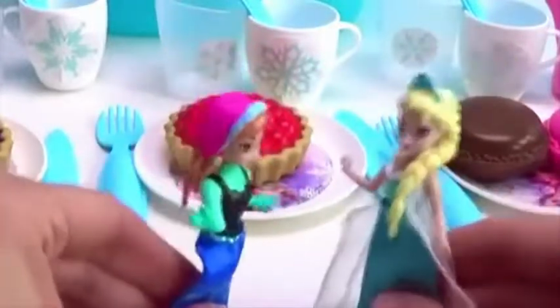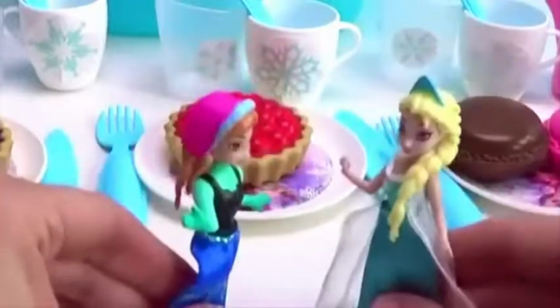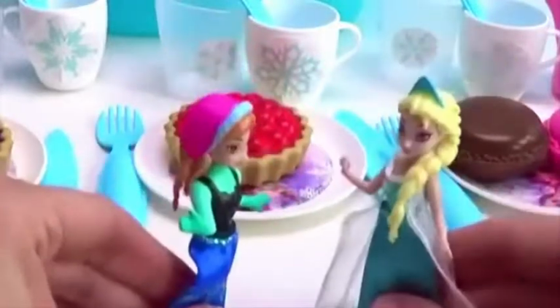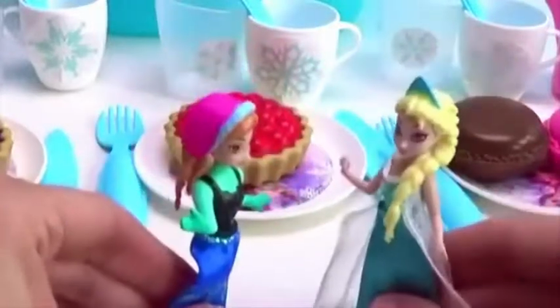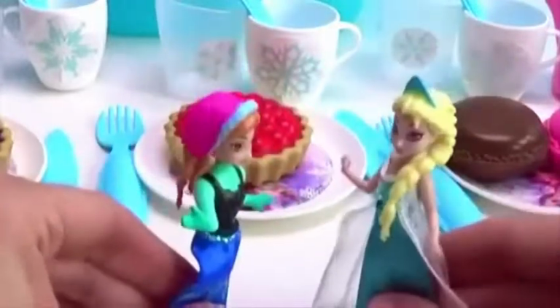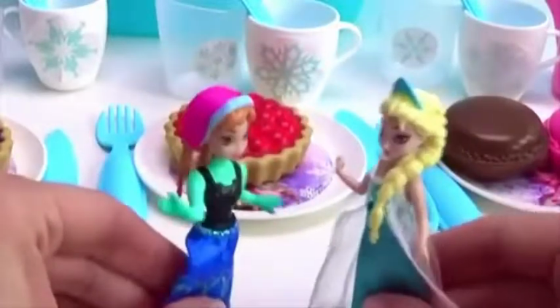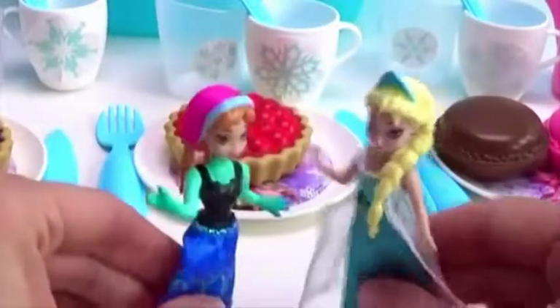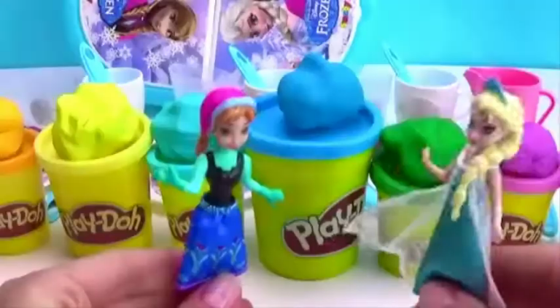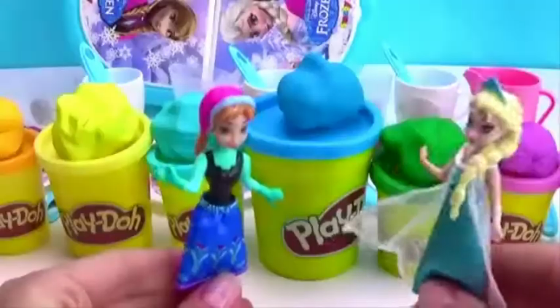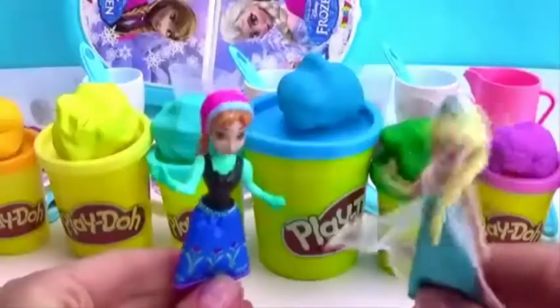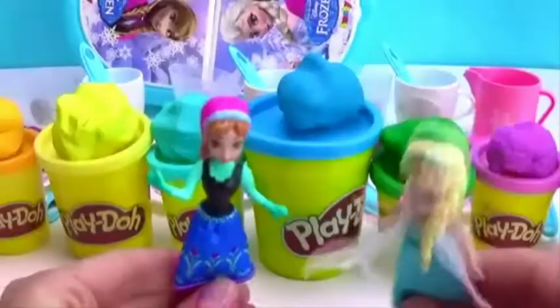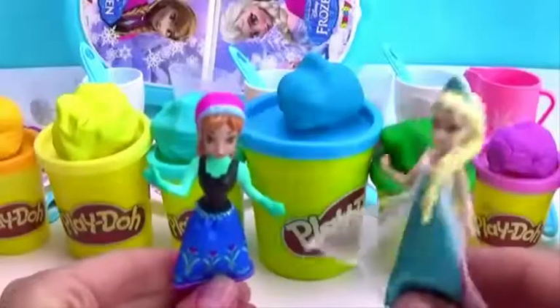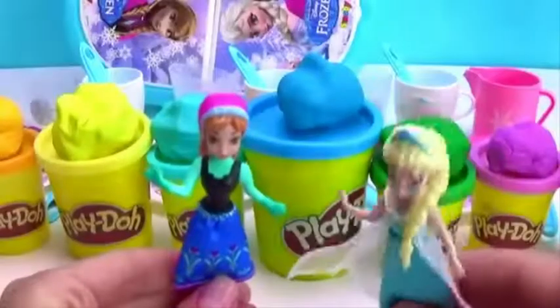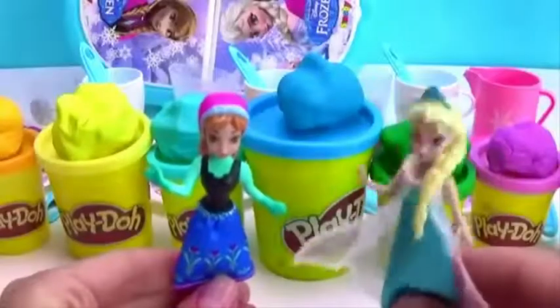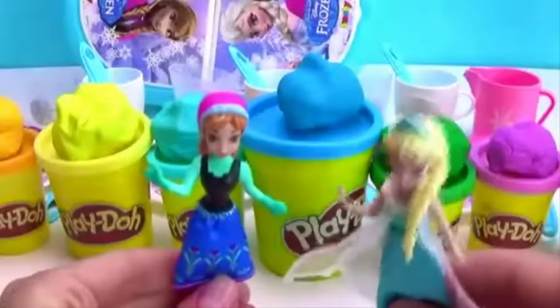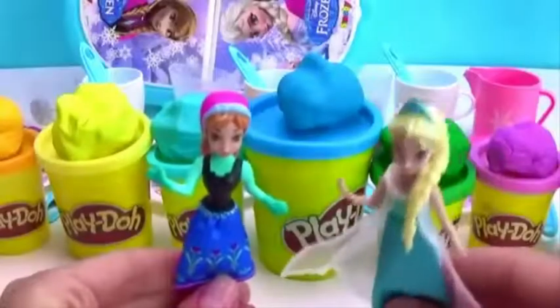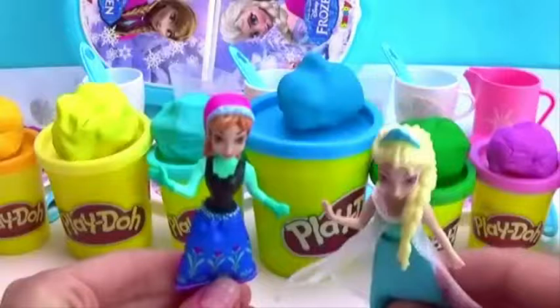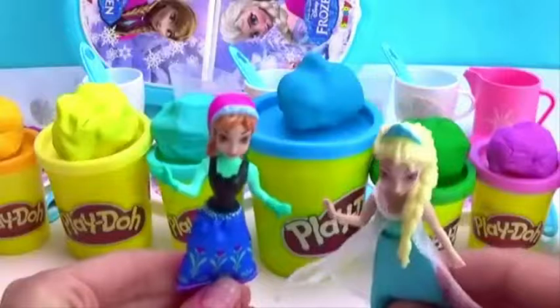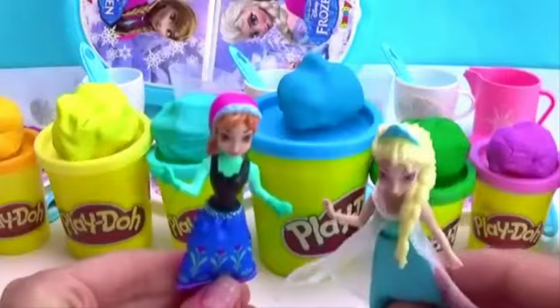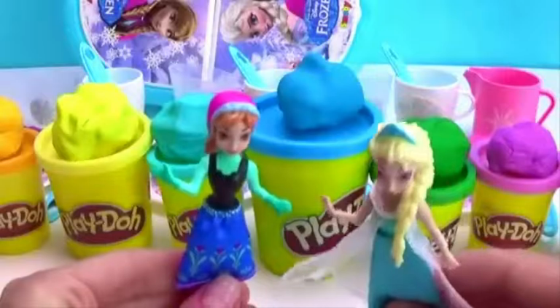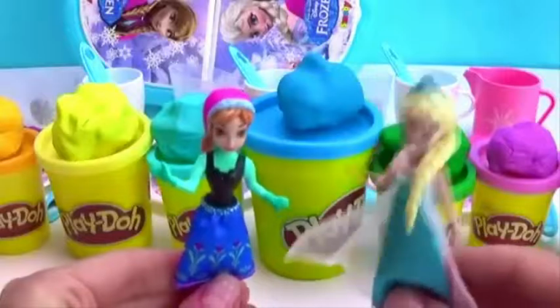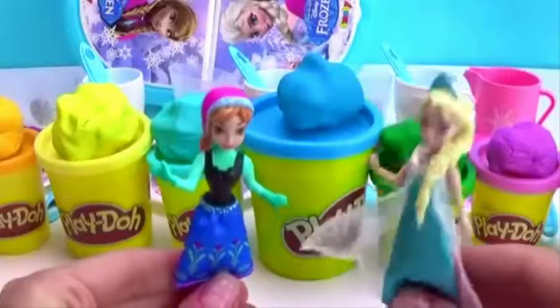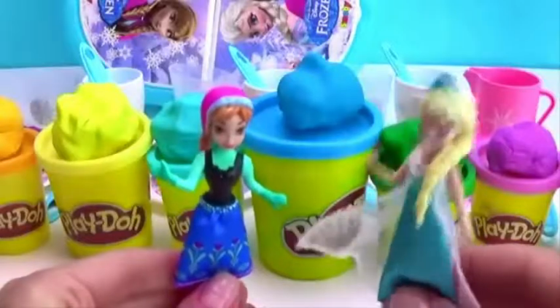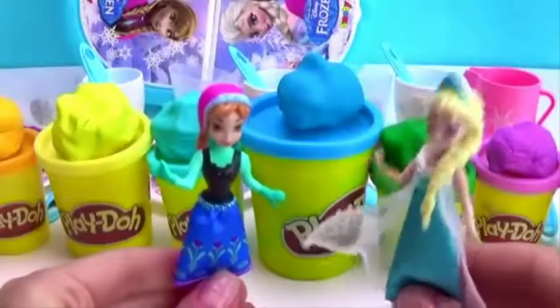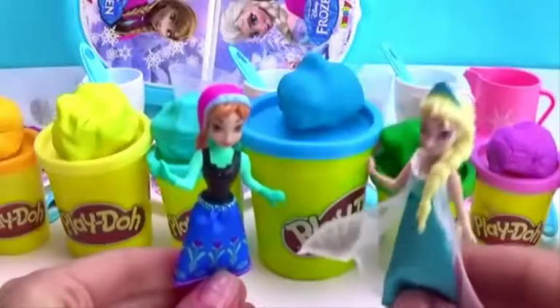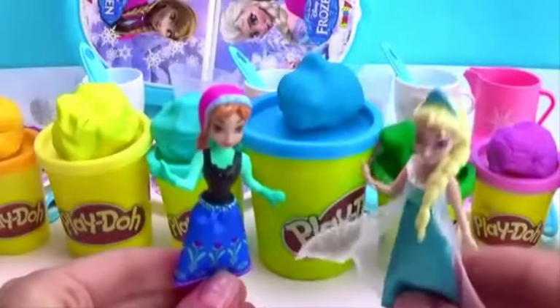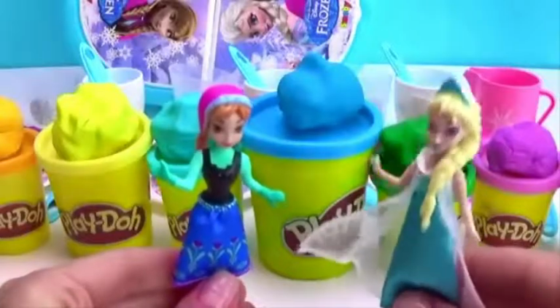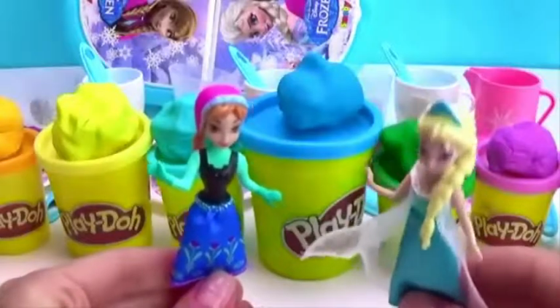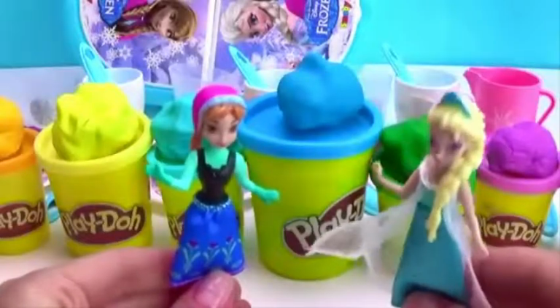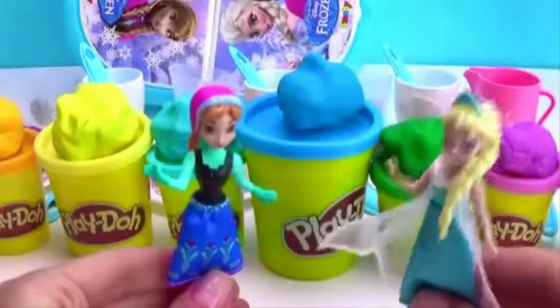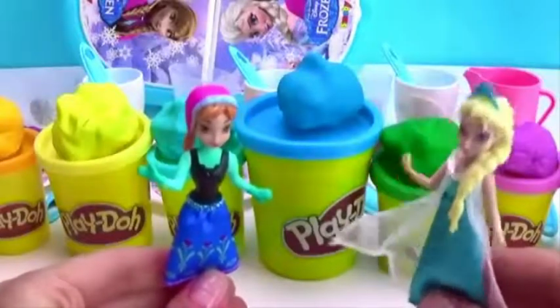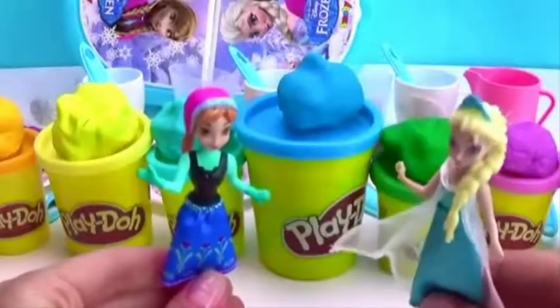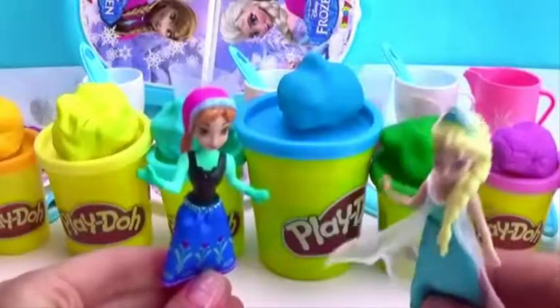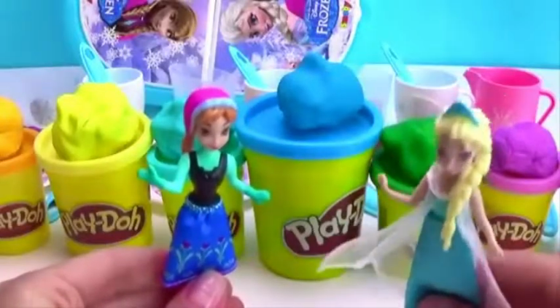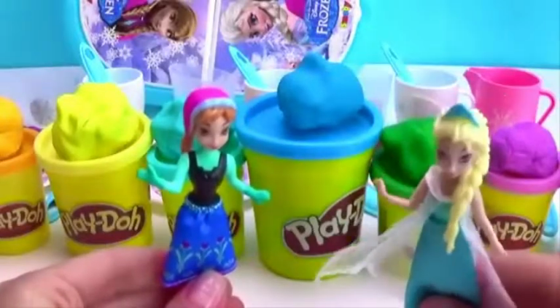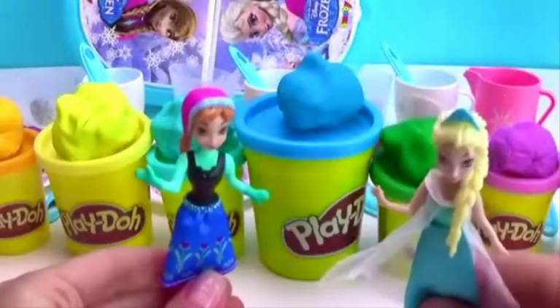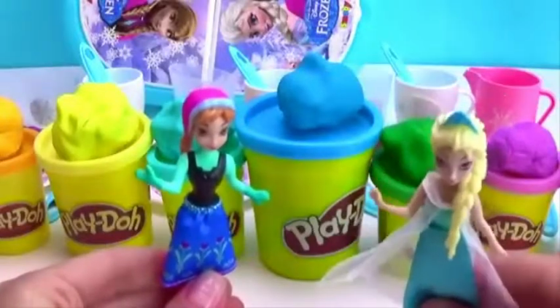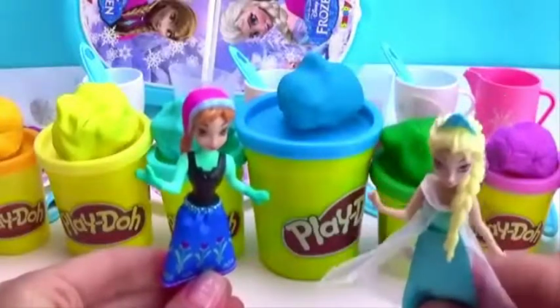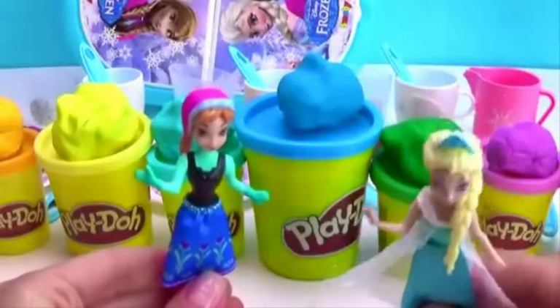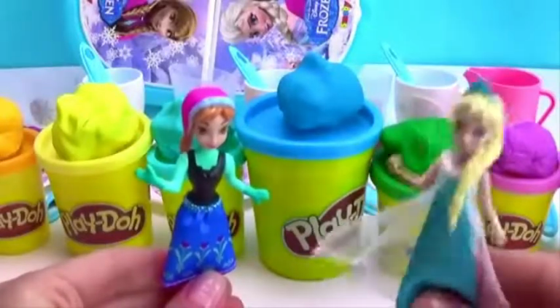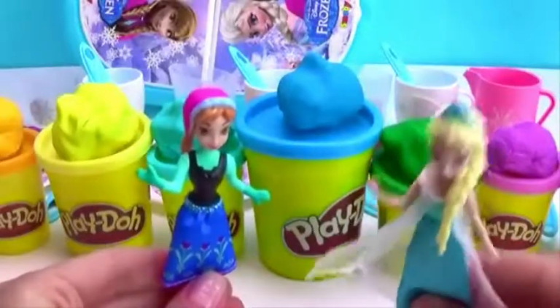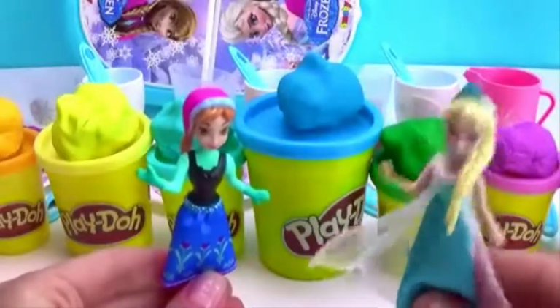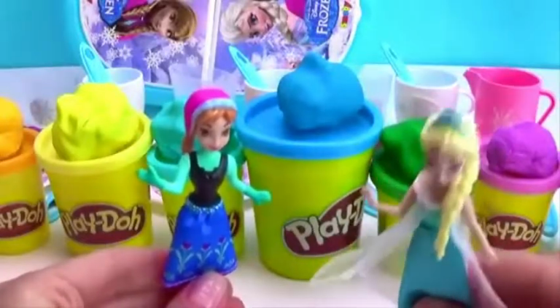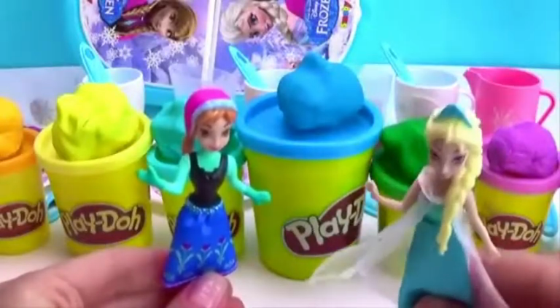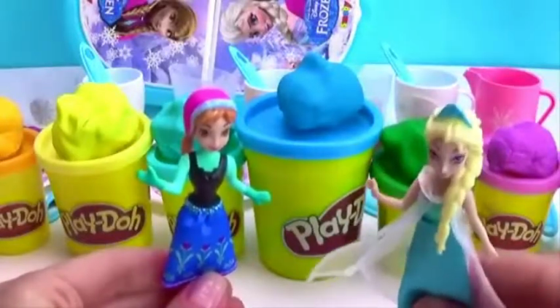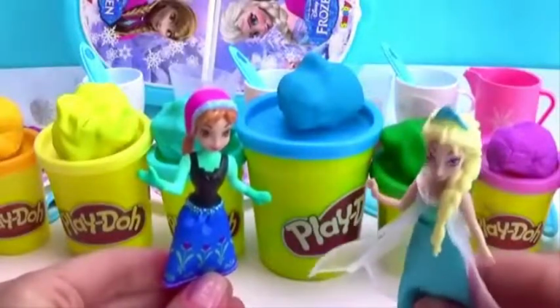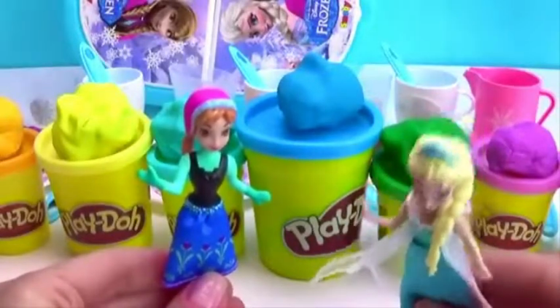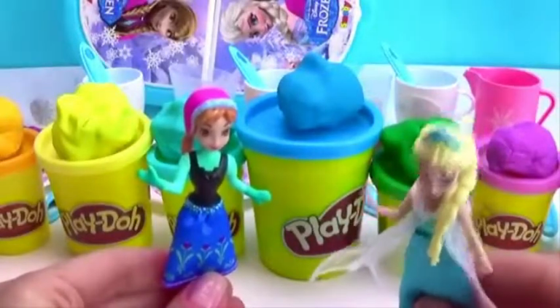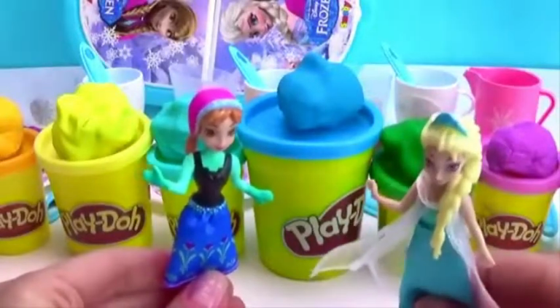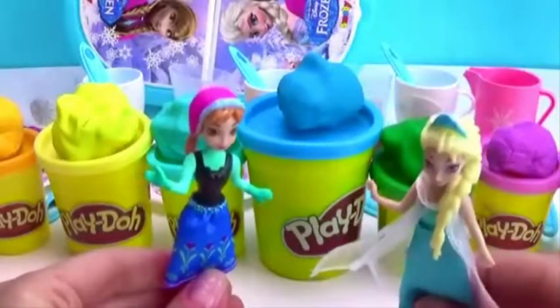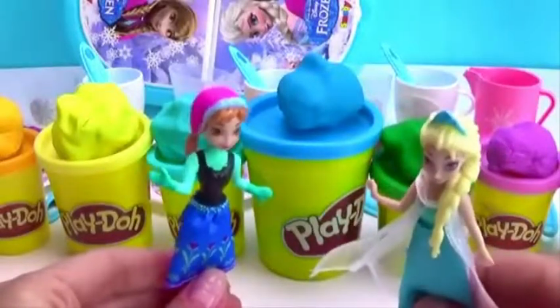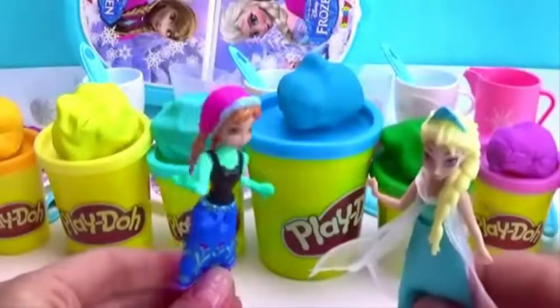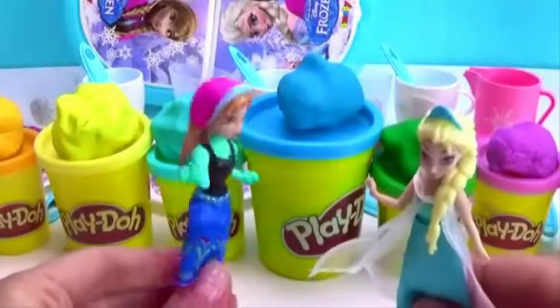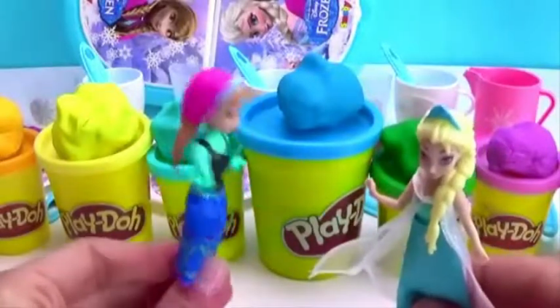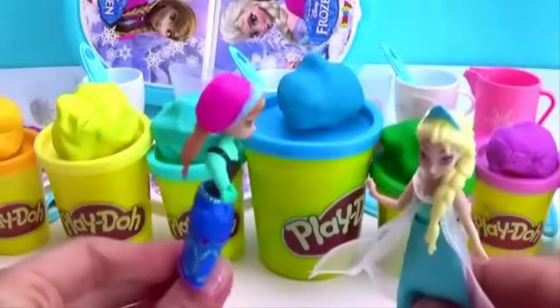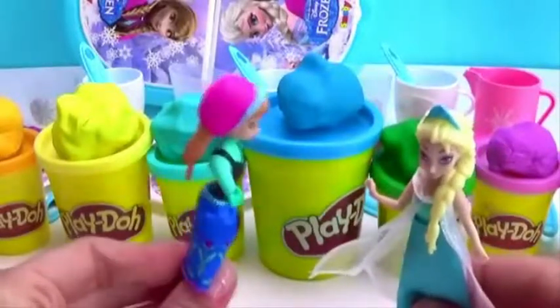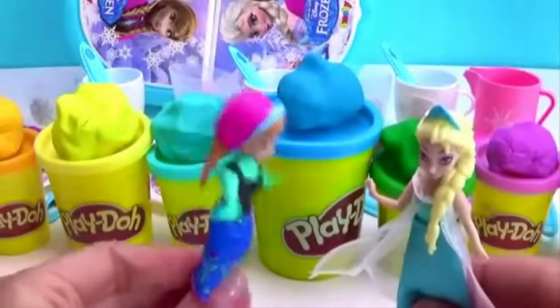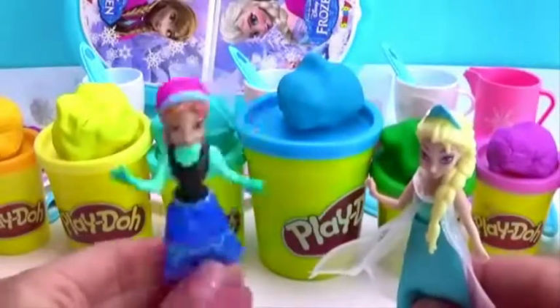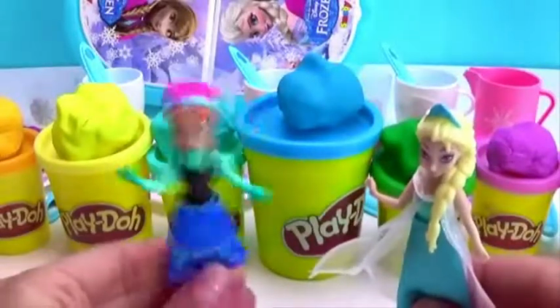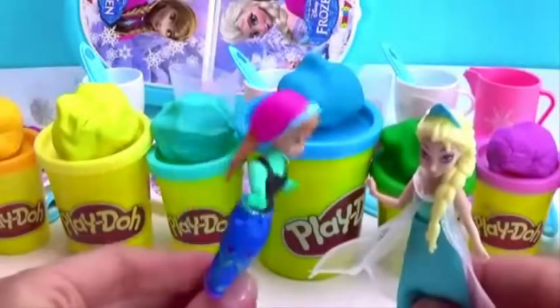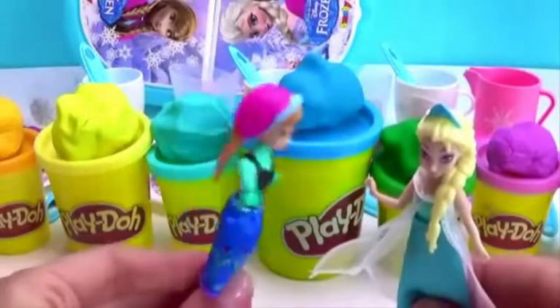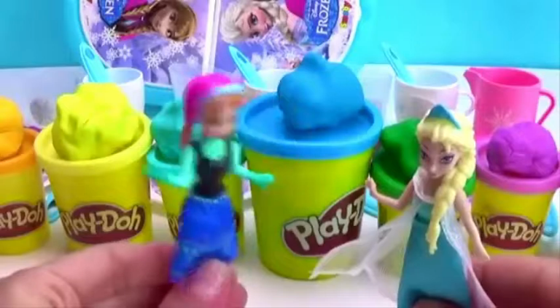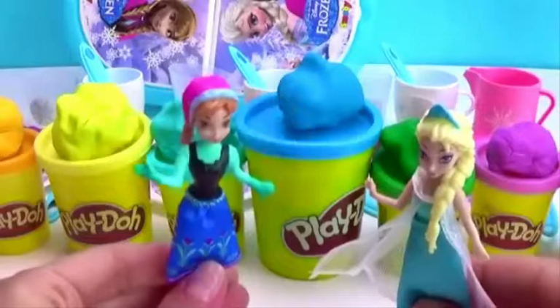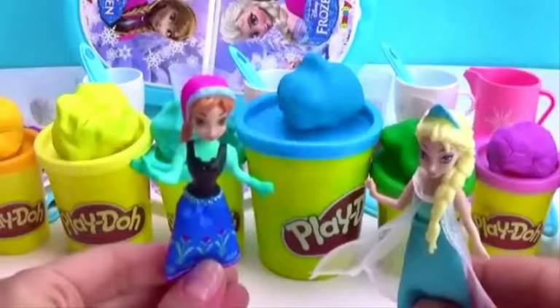You ready? Okay, Anna. Let's make a rainbow chocolate cake. Great idea!